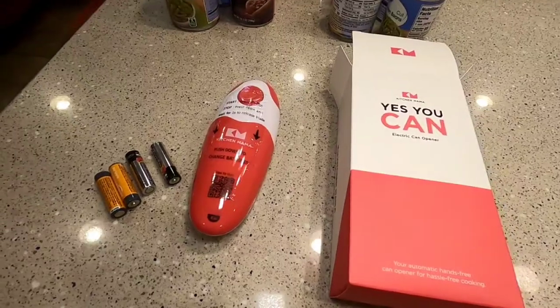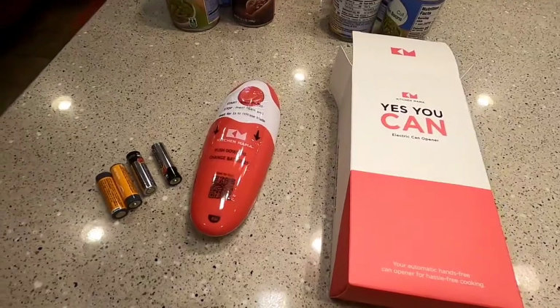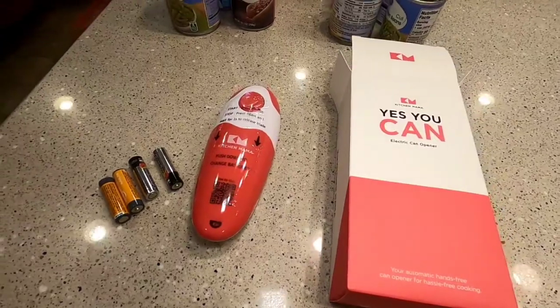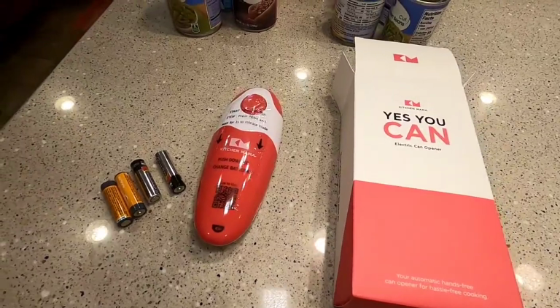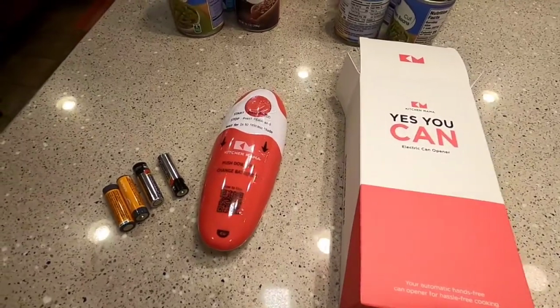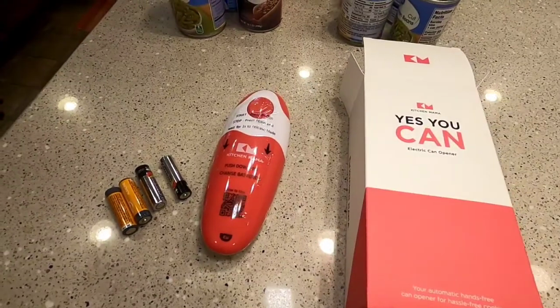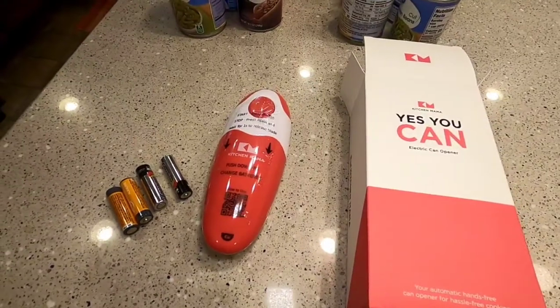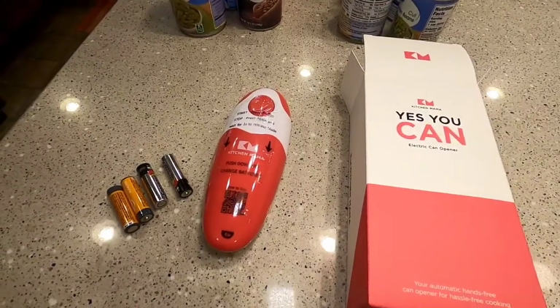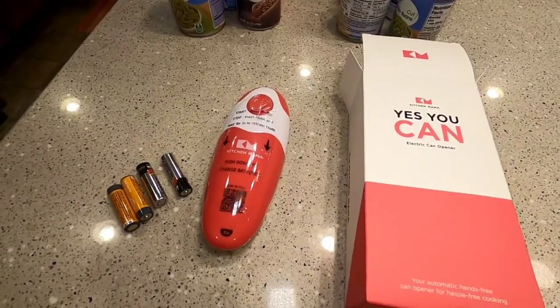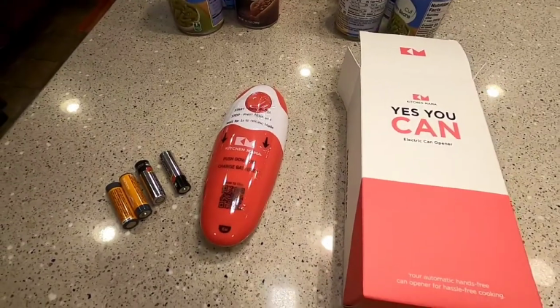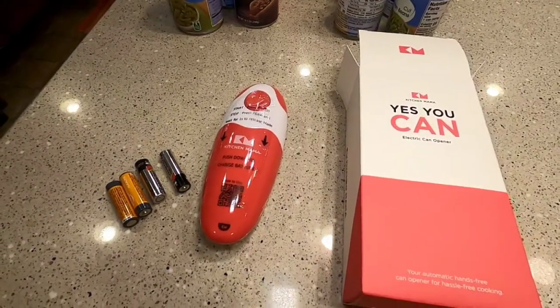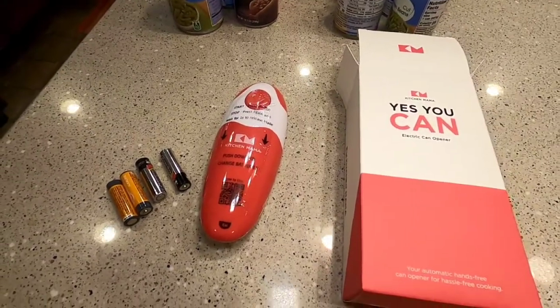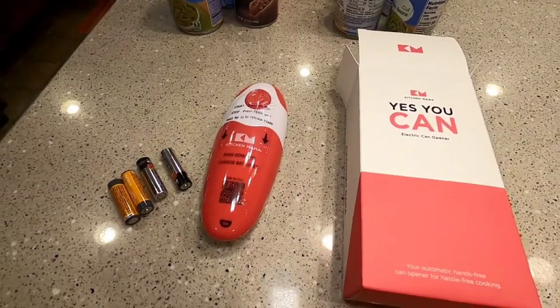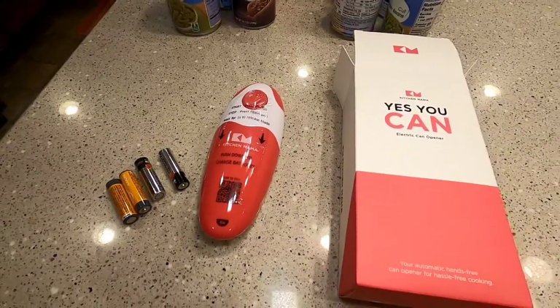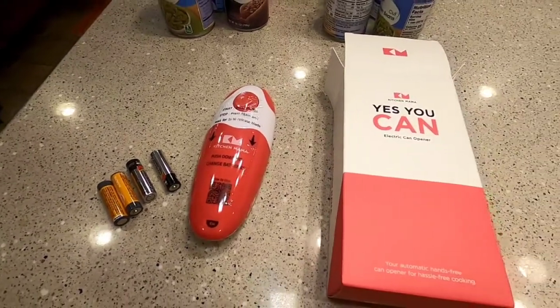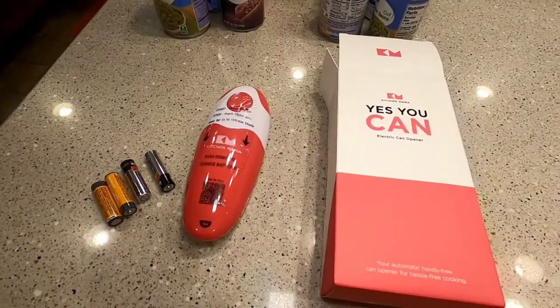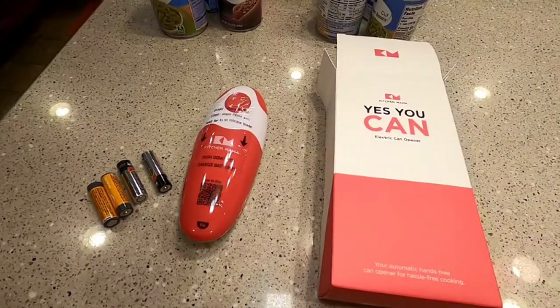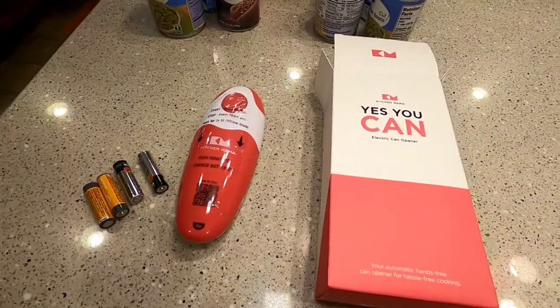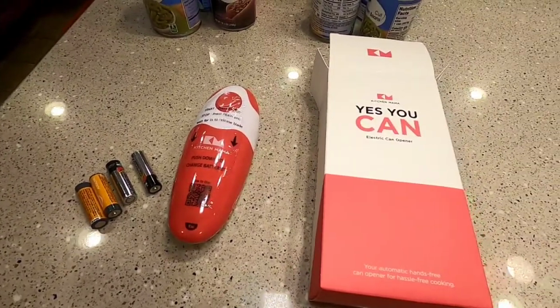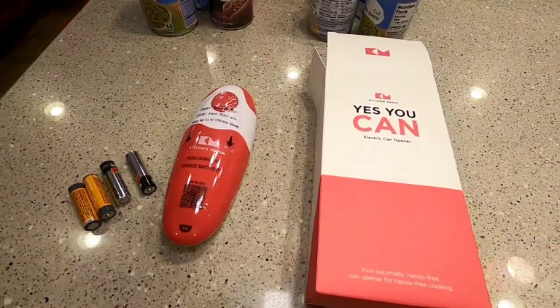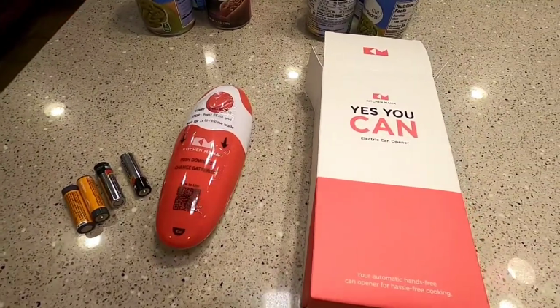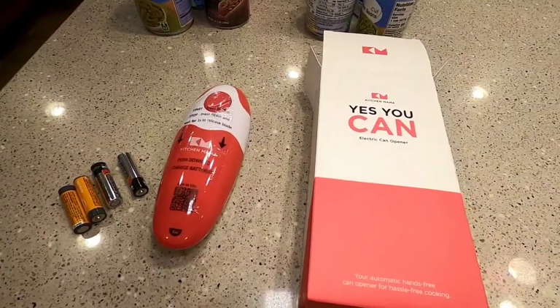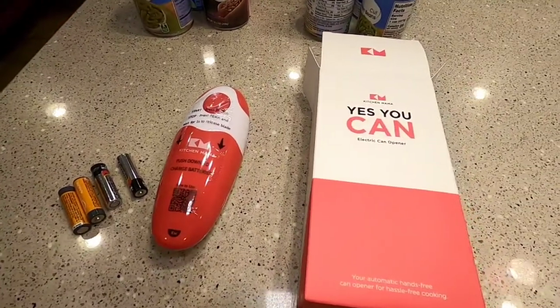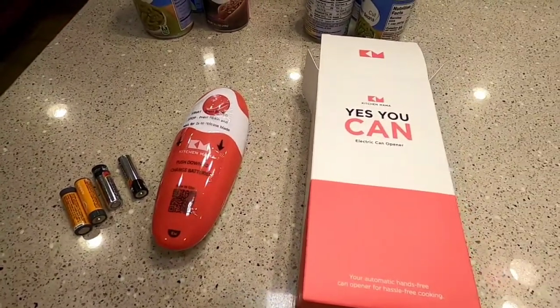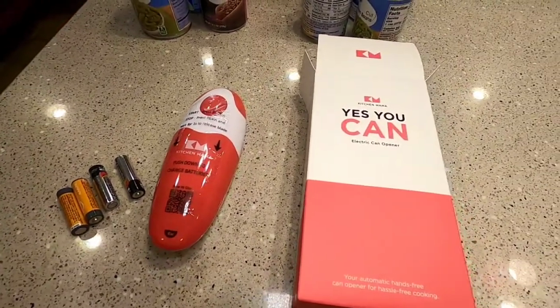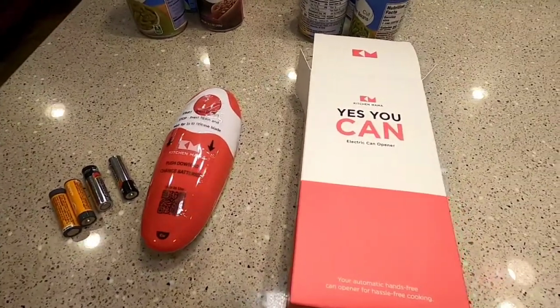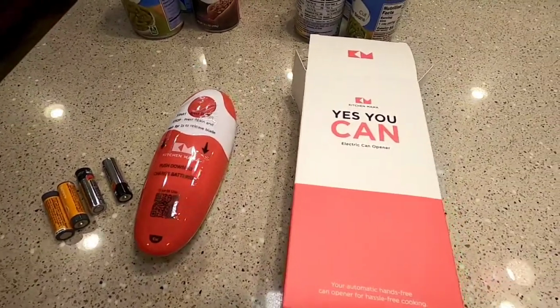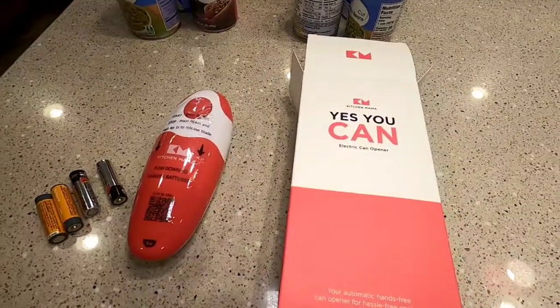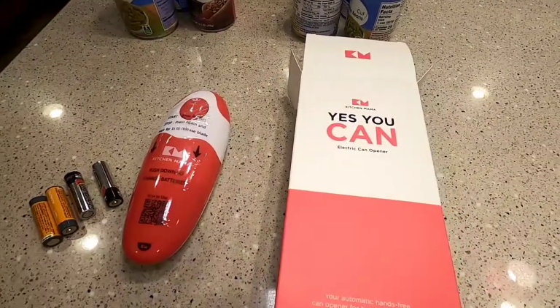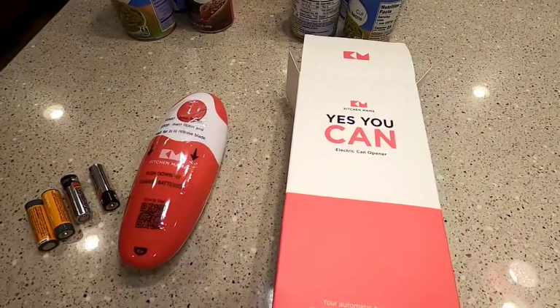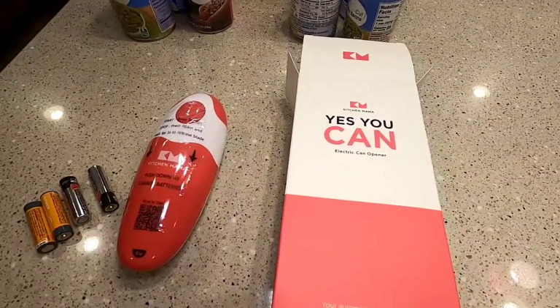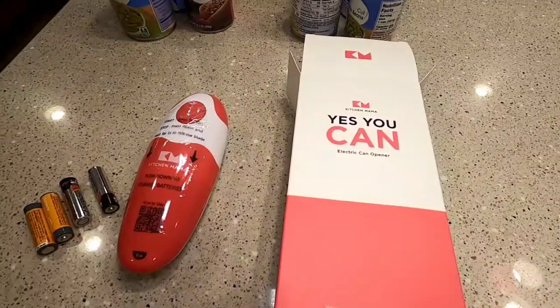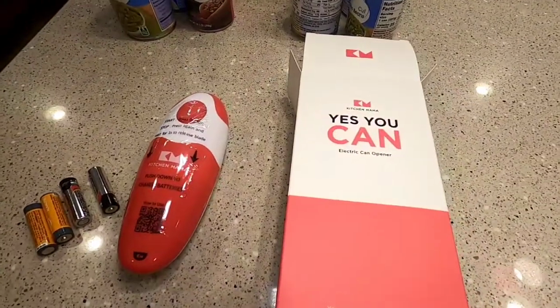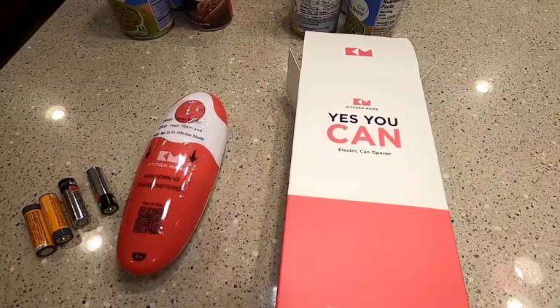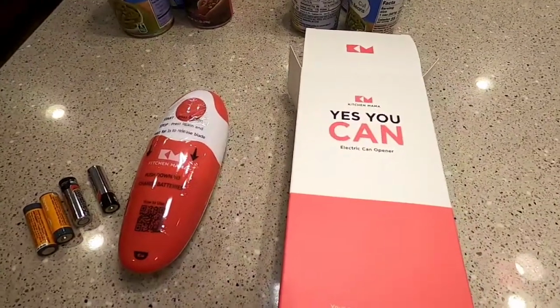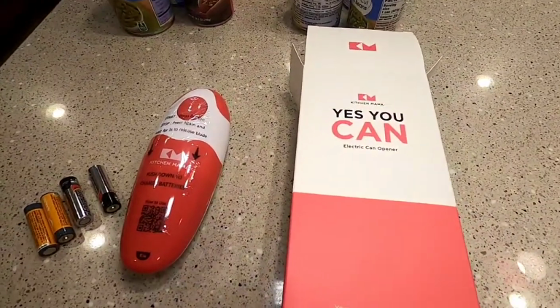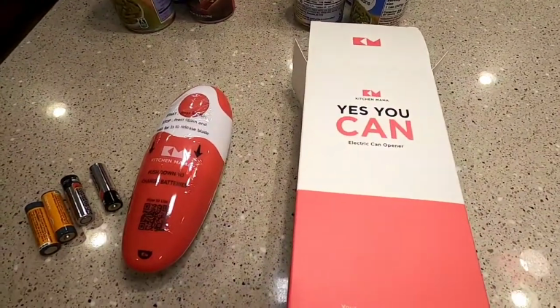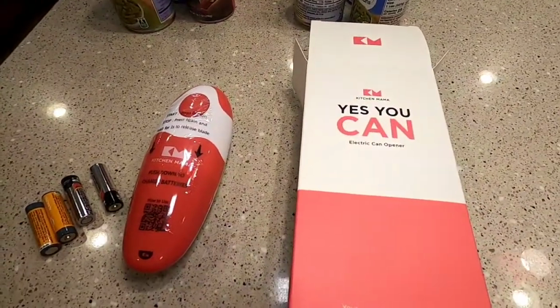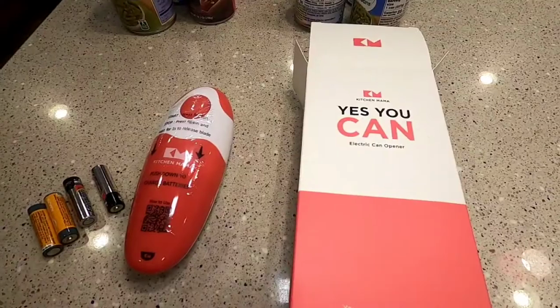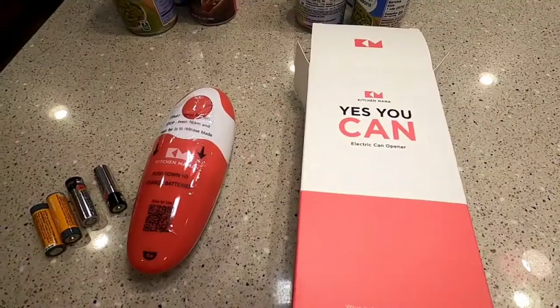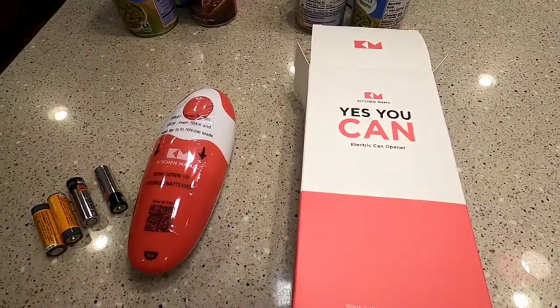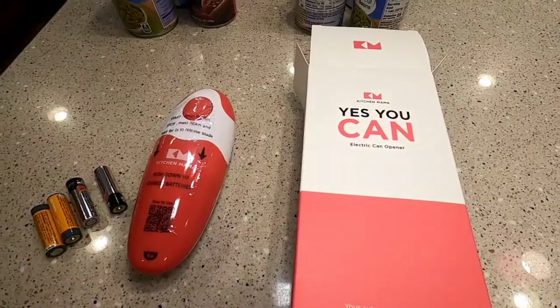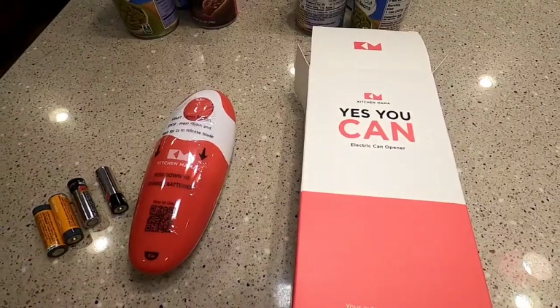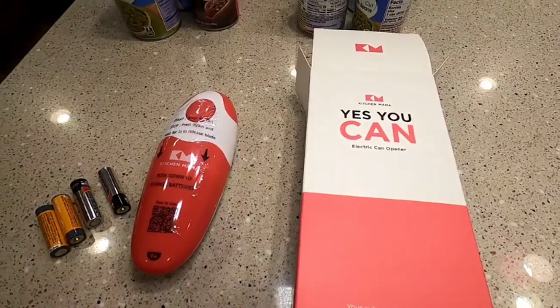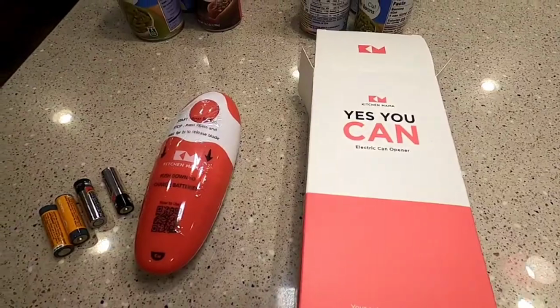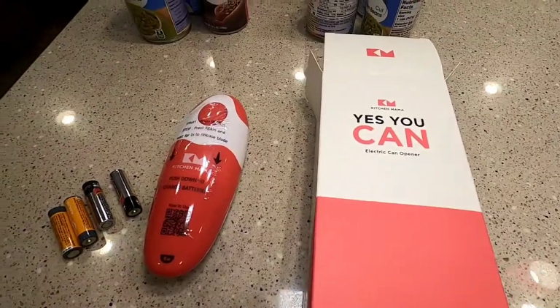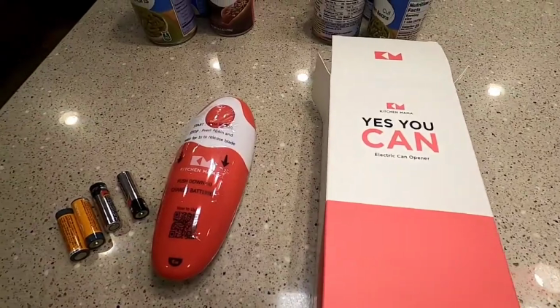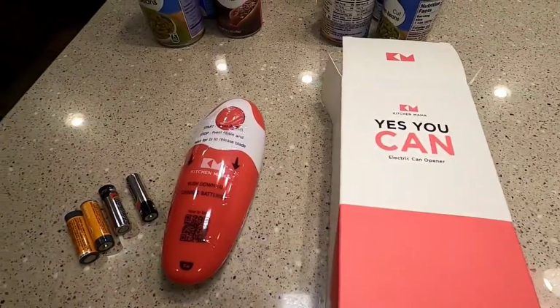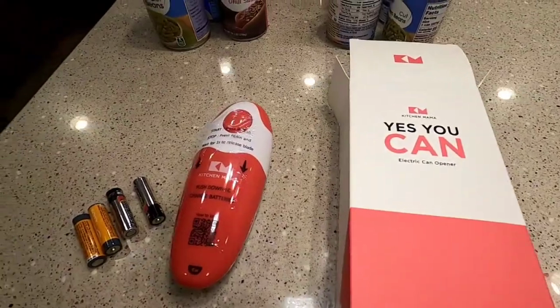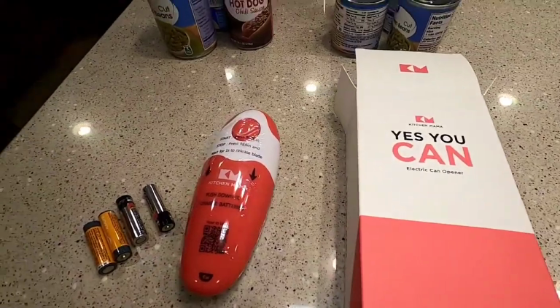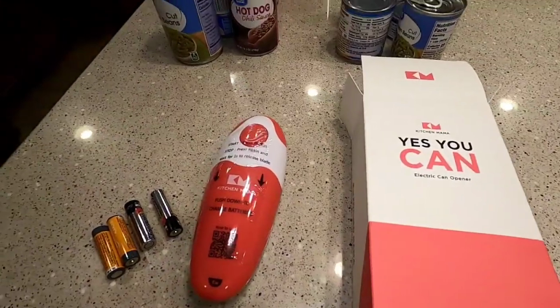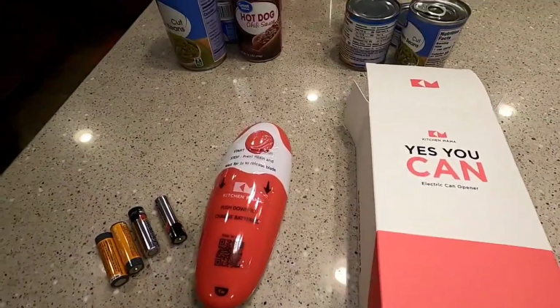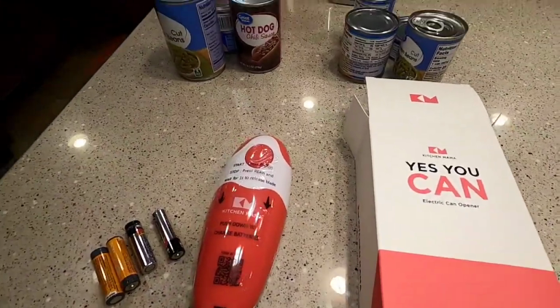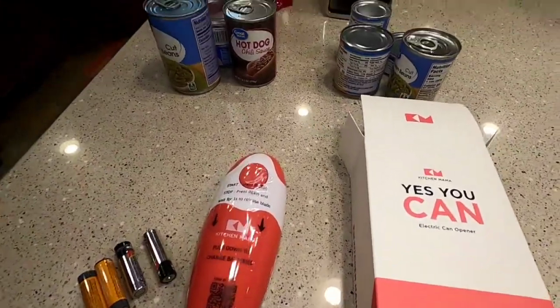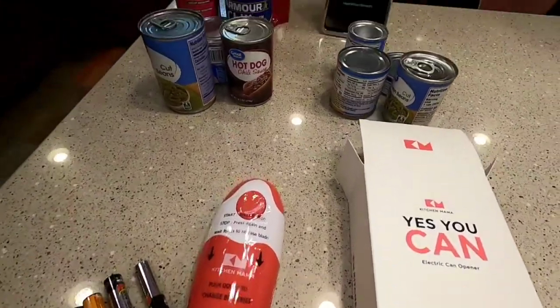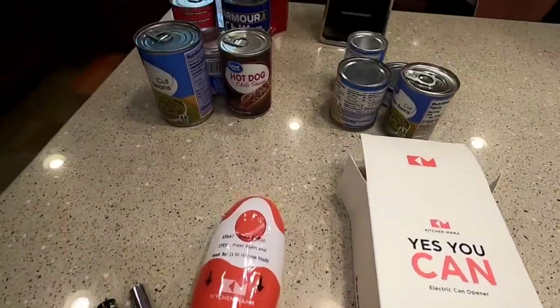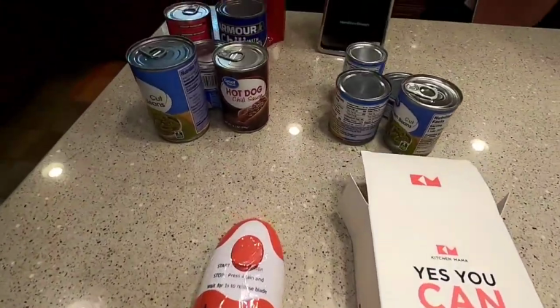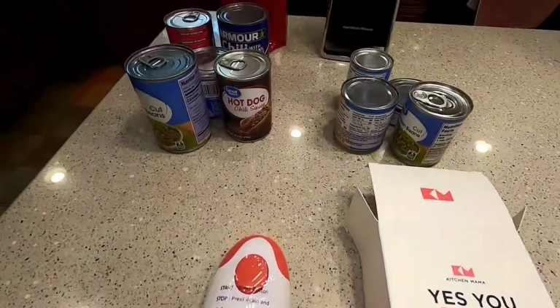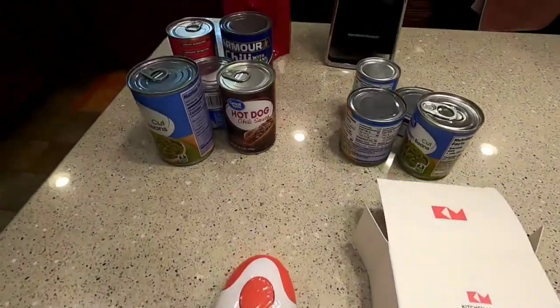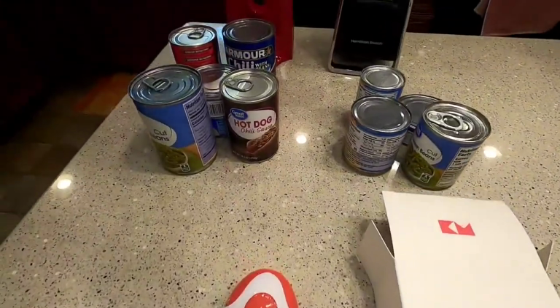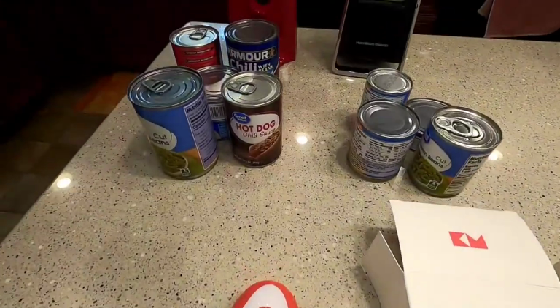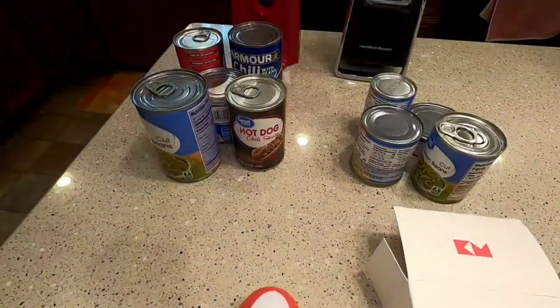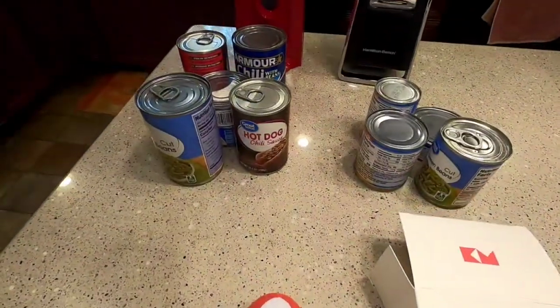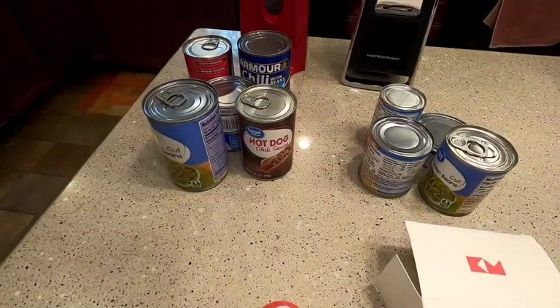Hello everyone, this is Just a Dad. I'm going to do a quick review on this Yes You Can electric can opener. Just going to do a simple review.